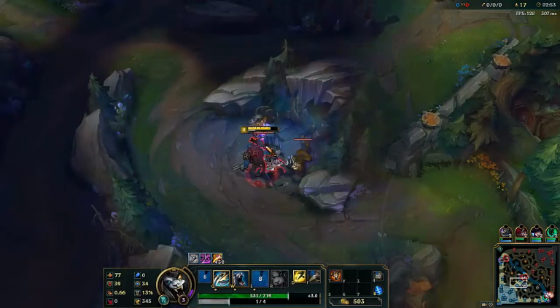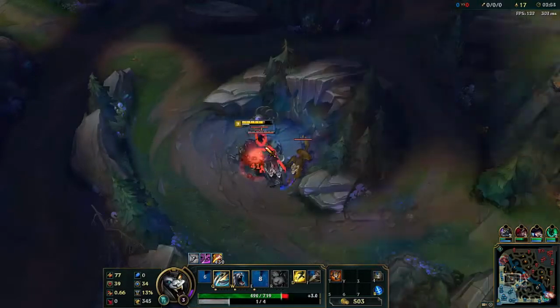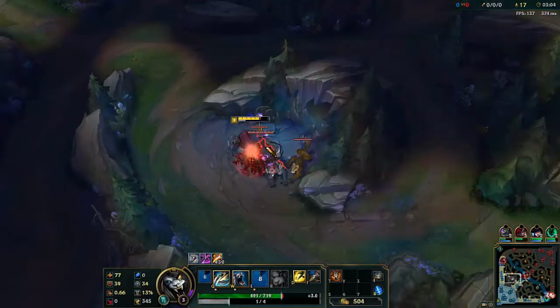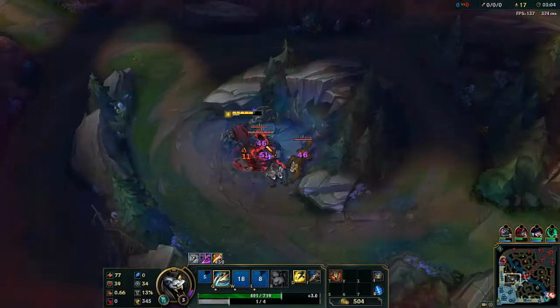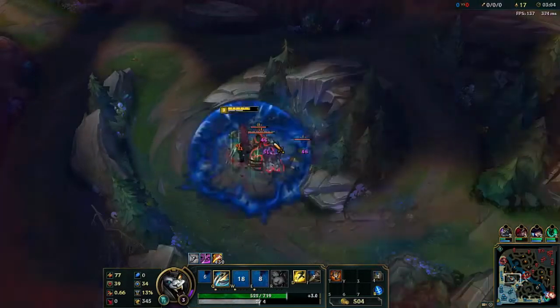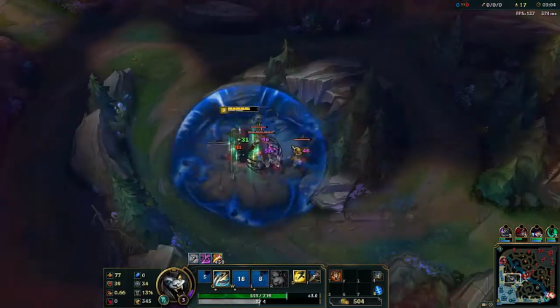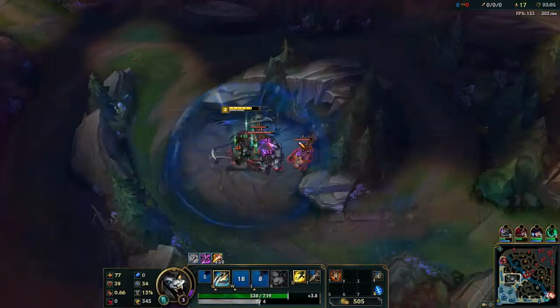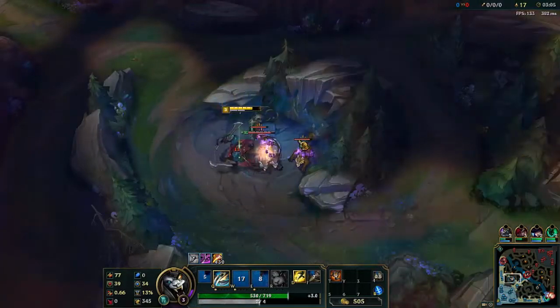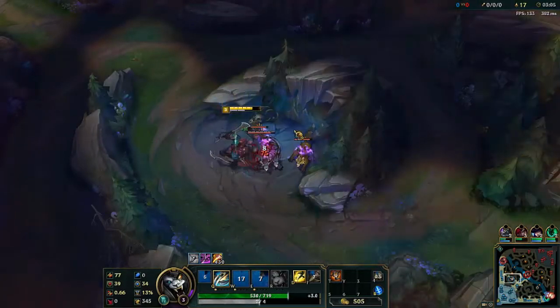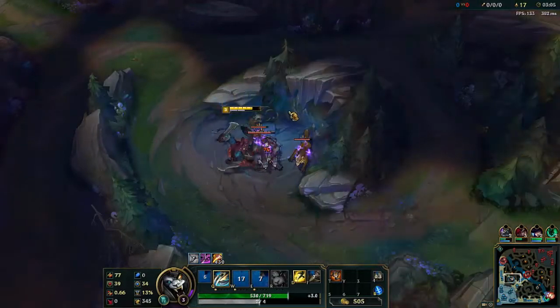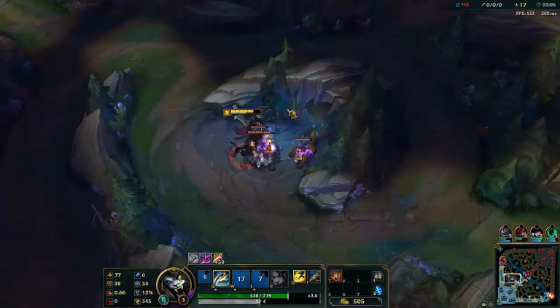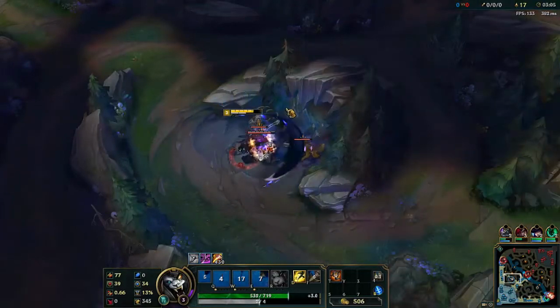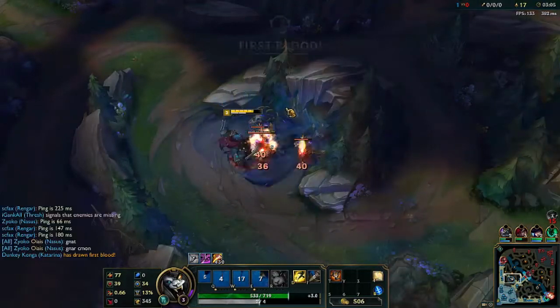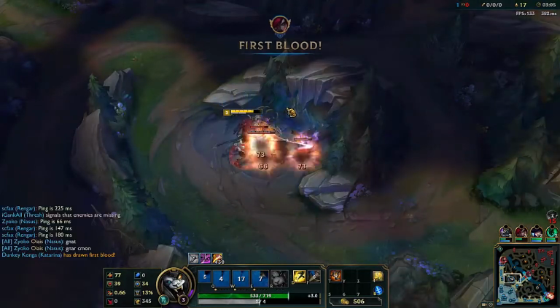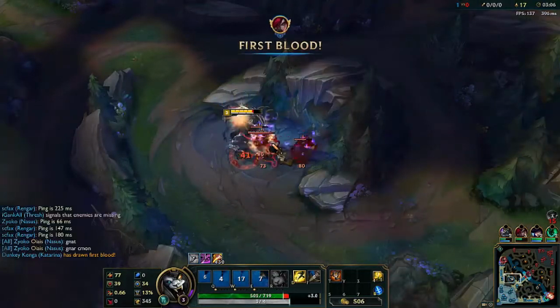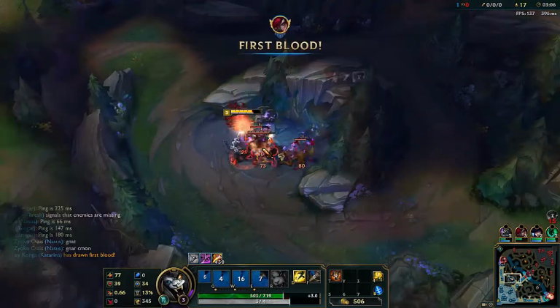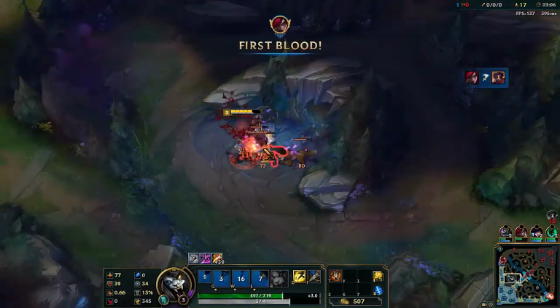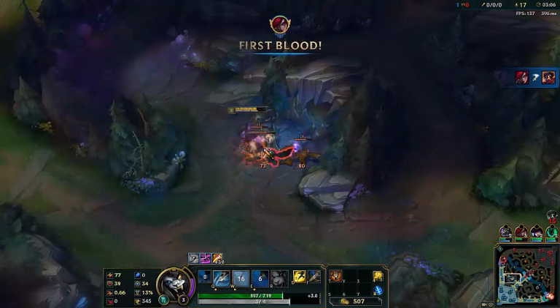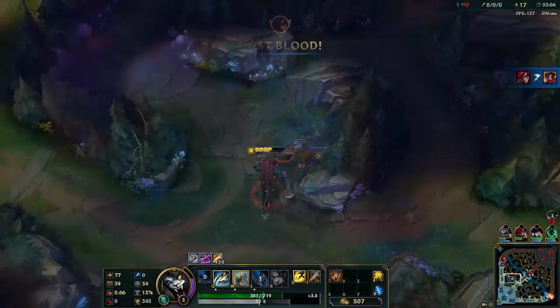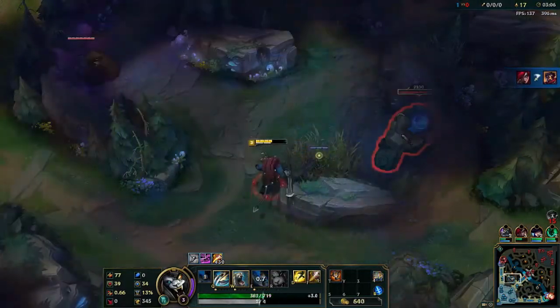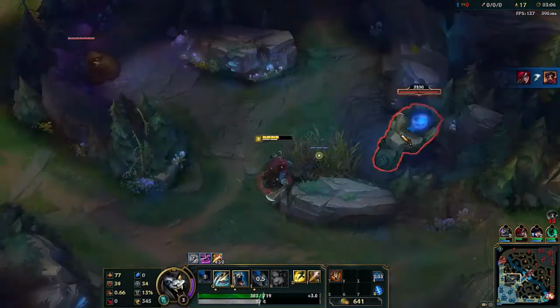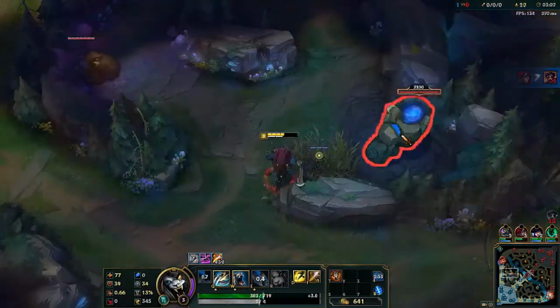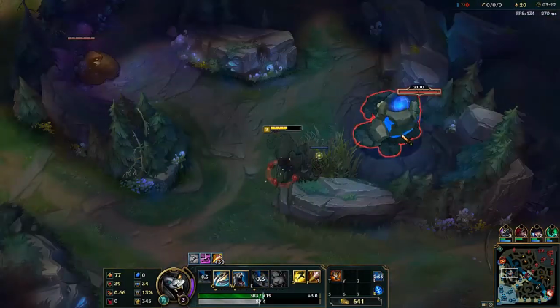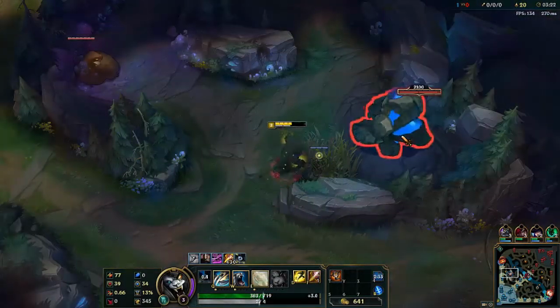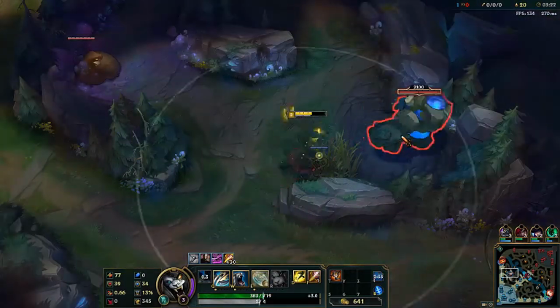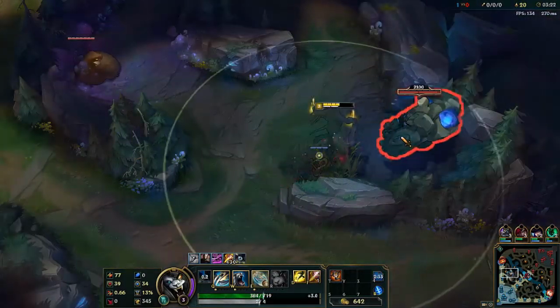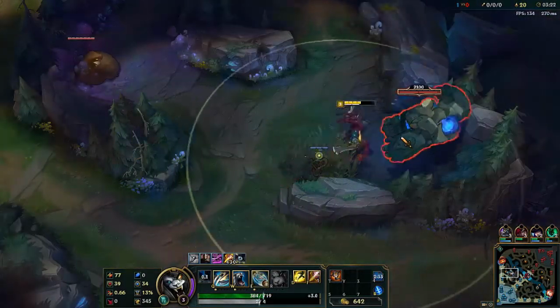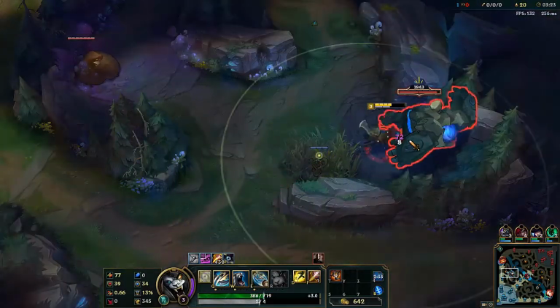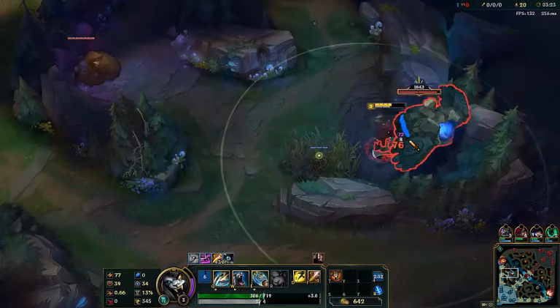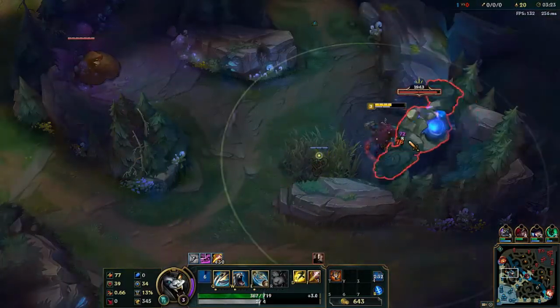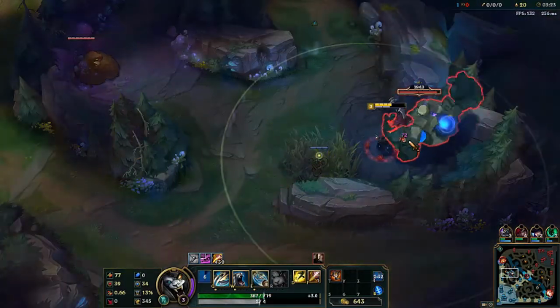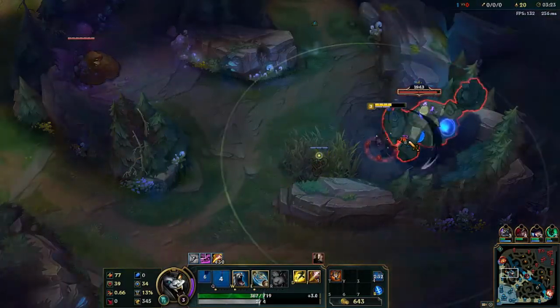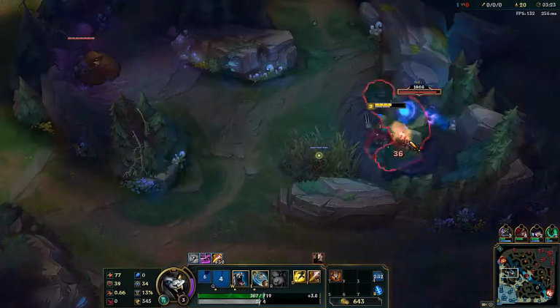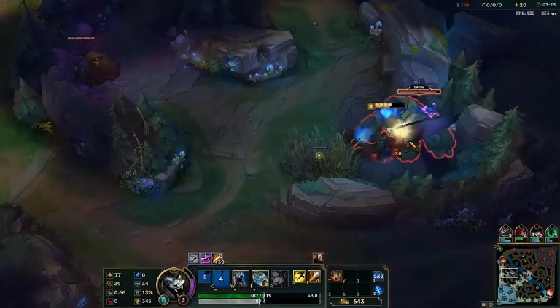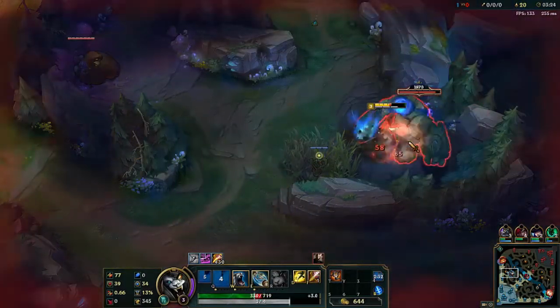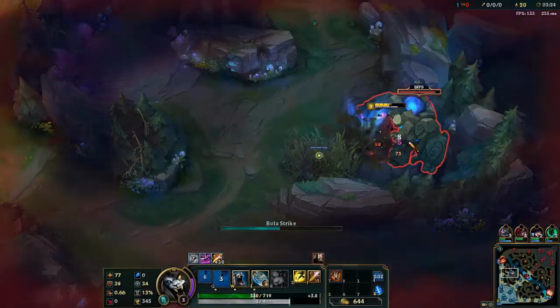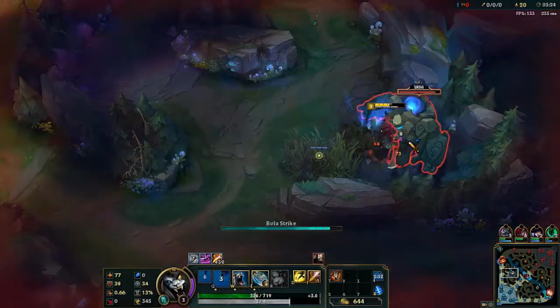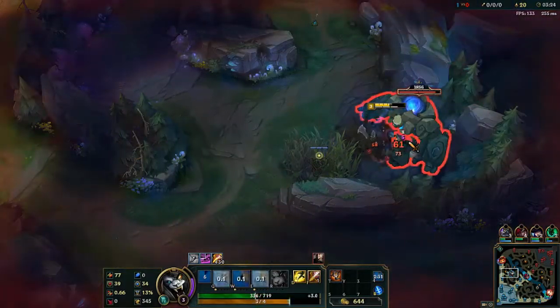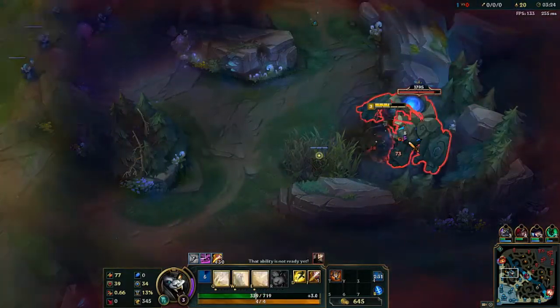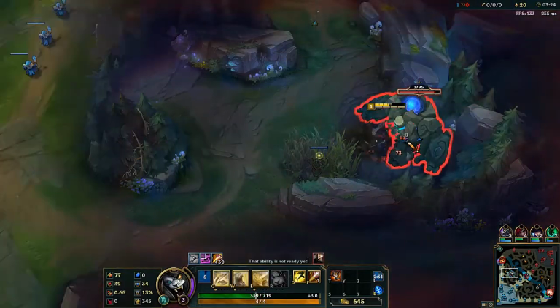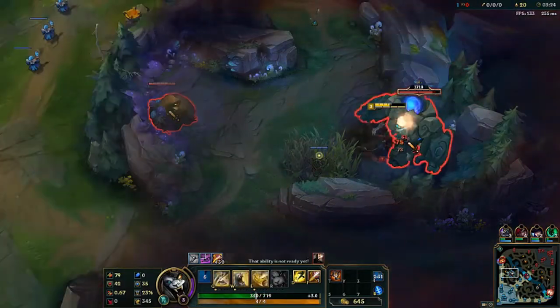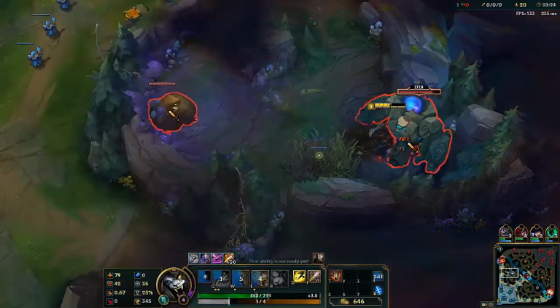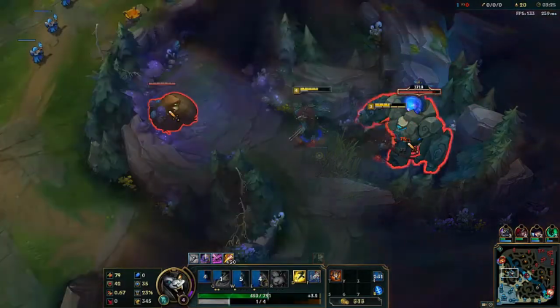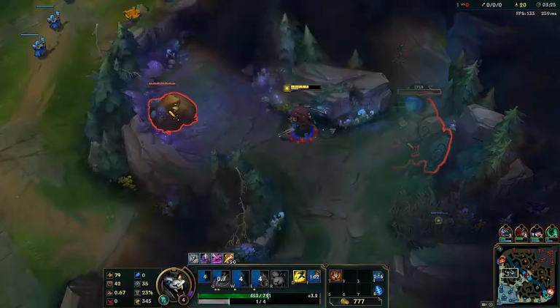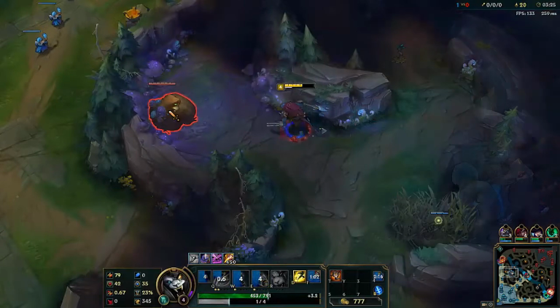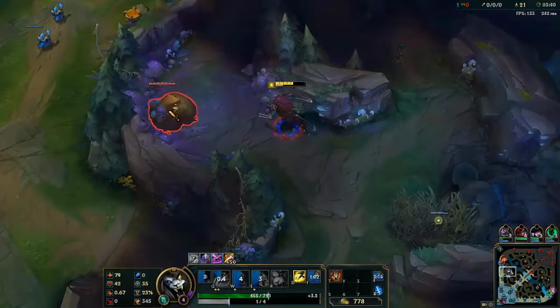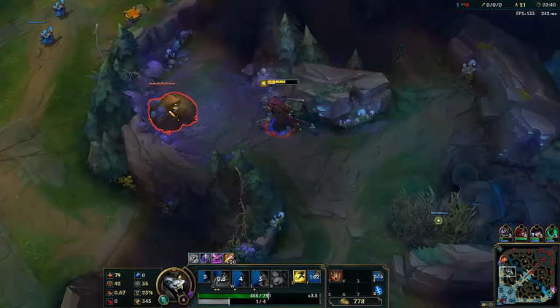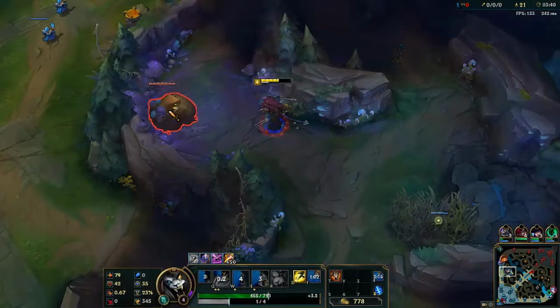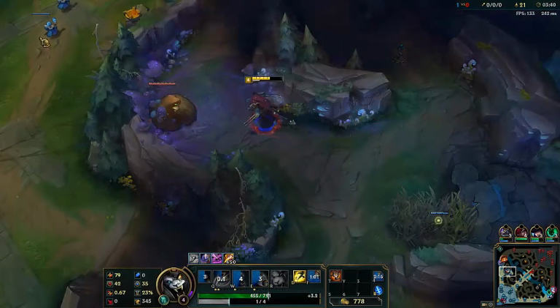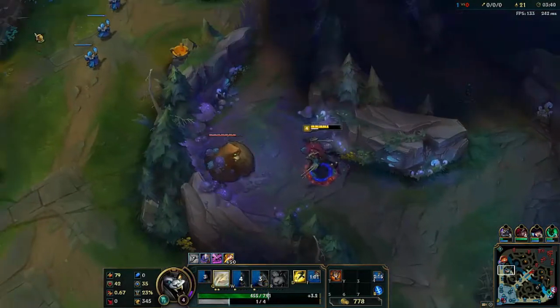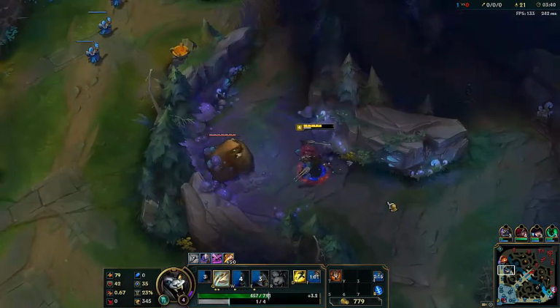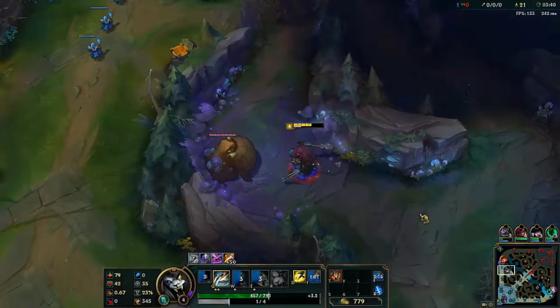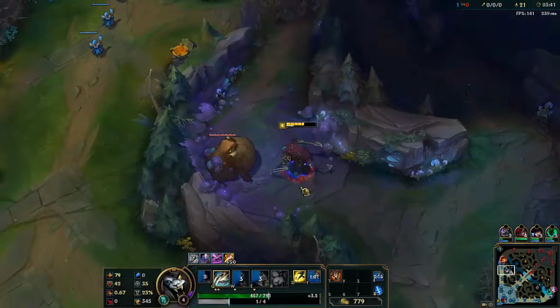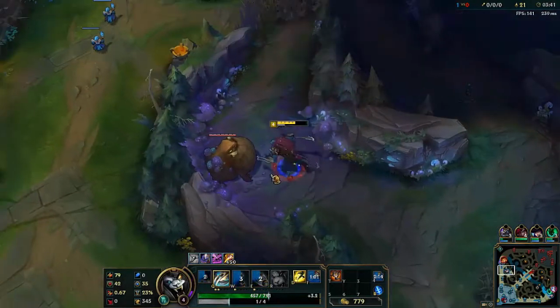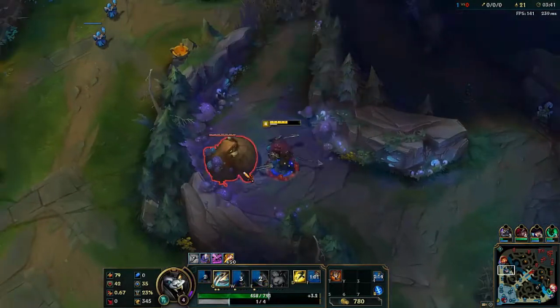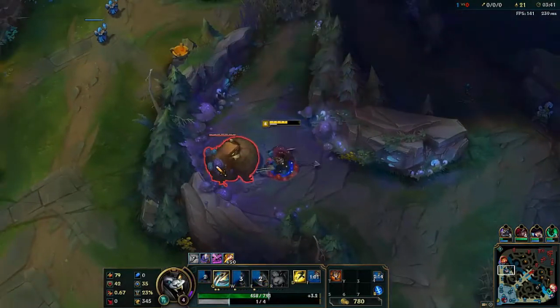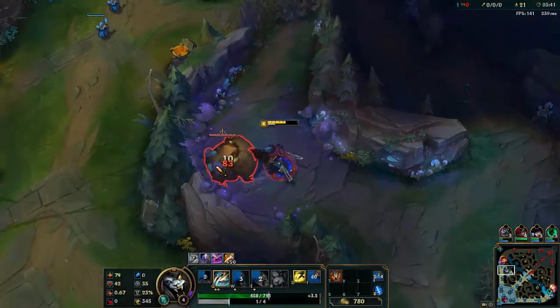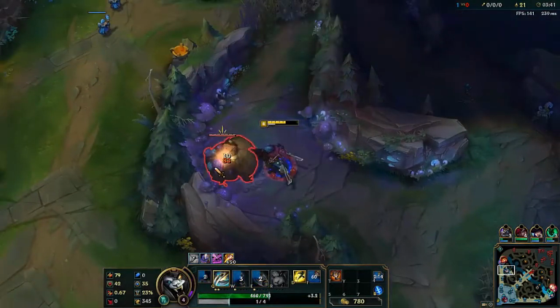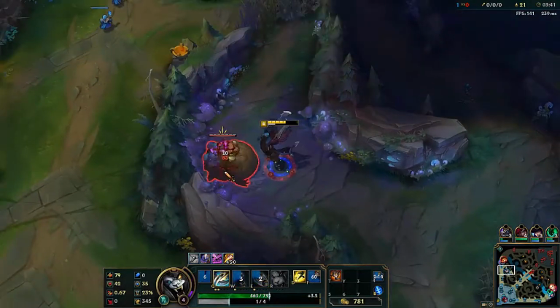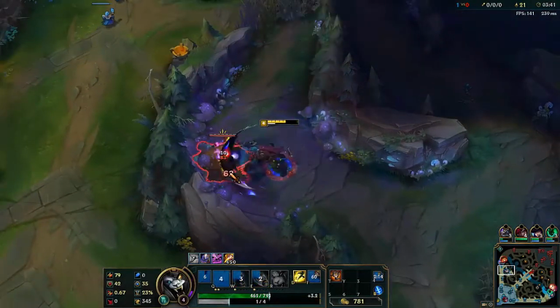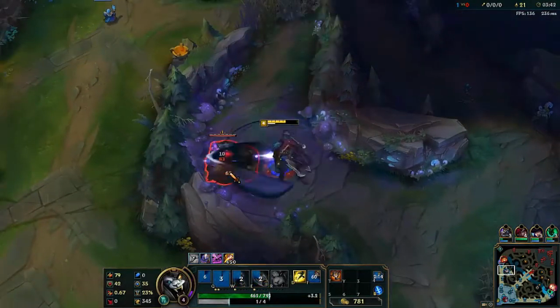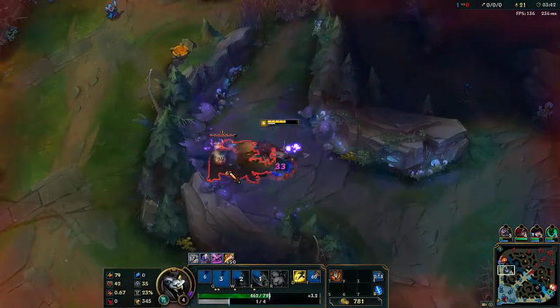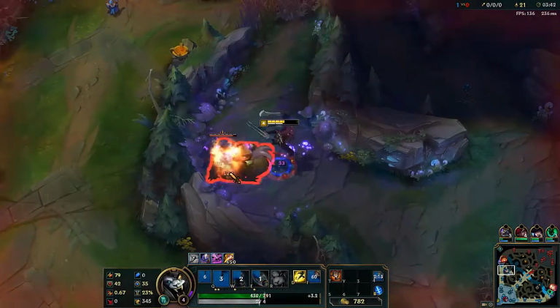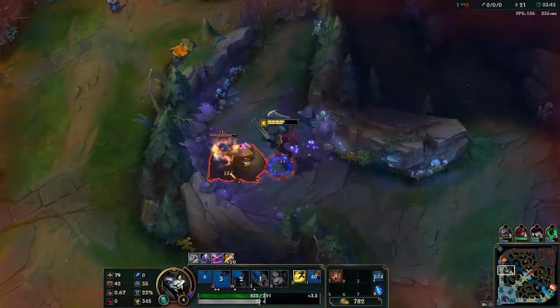After all that, all you want to do is just clear the whole left side of your camp and go back to buy your first item.